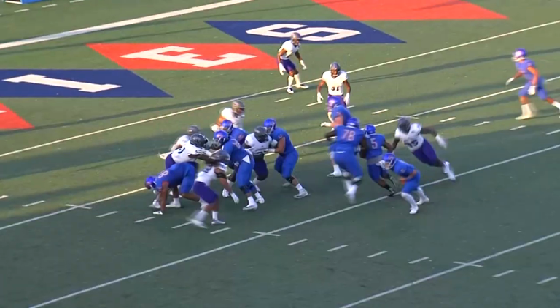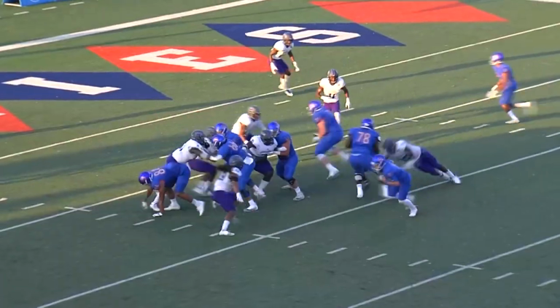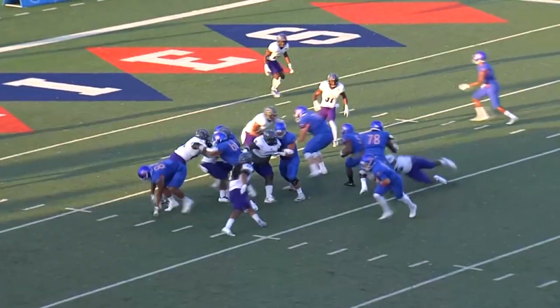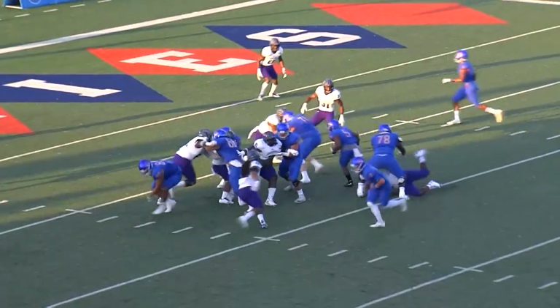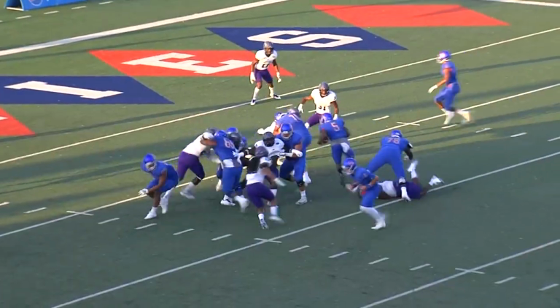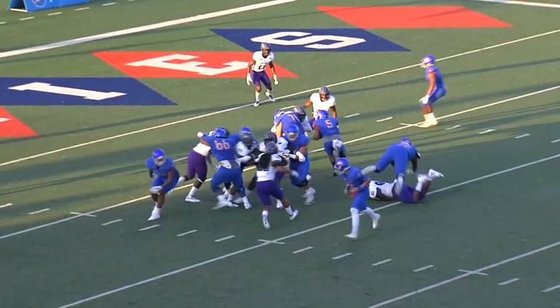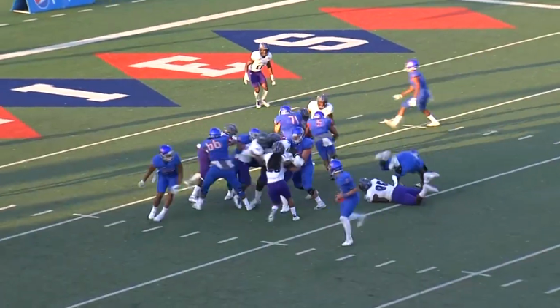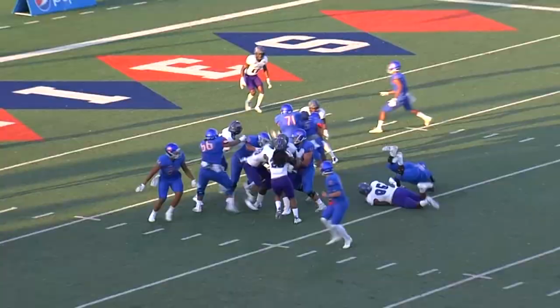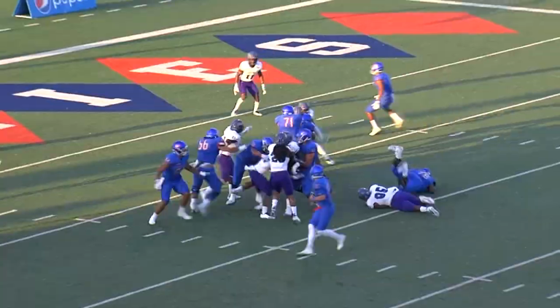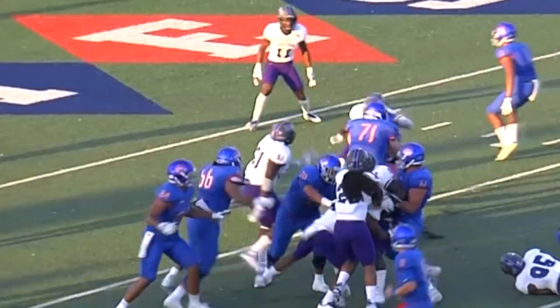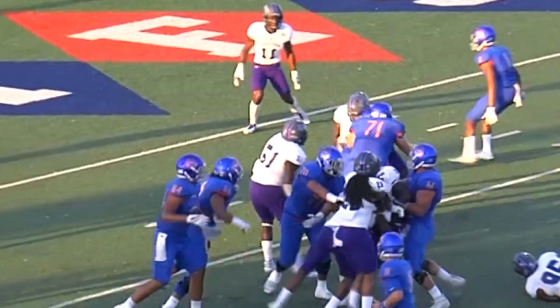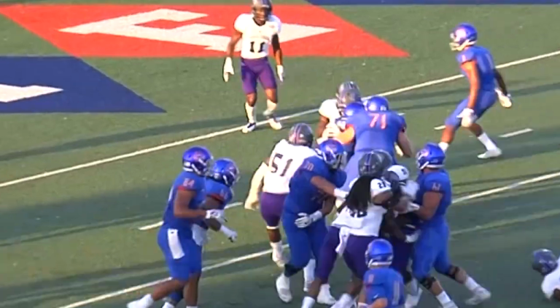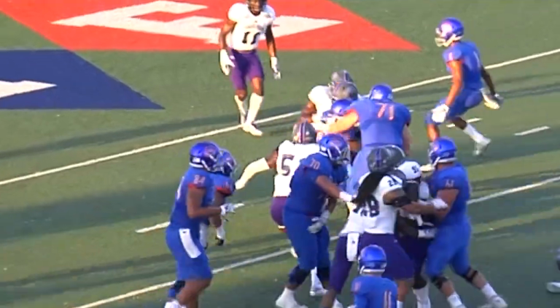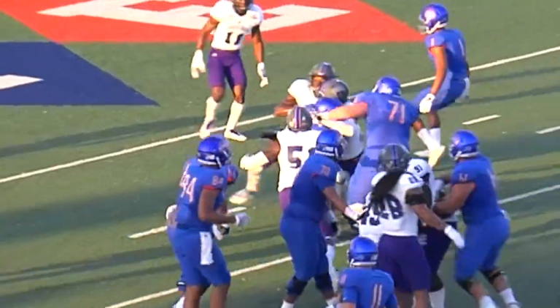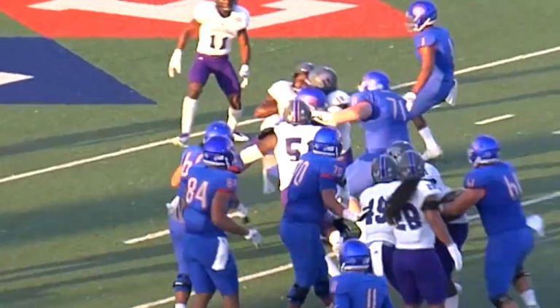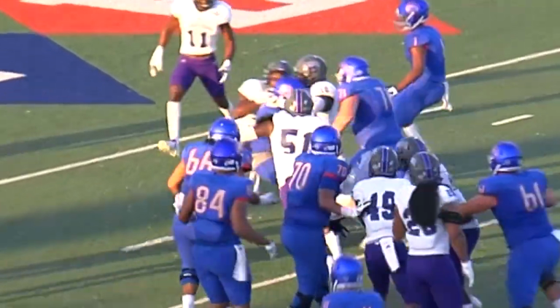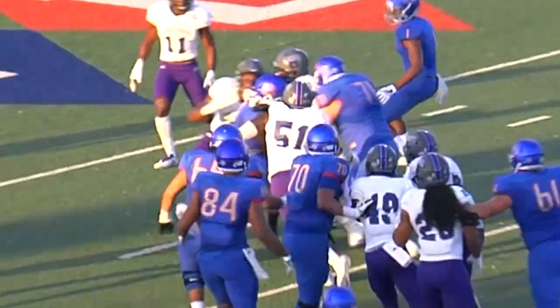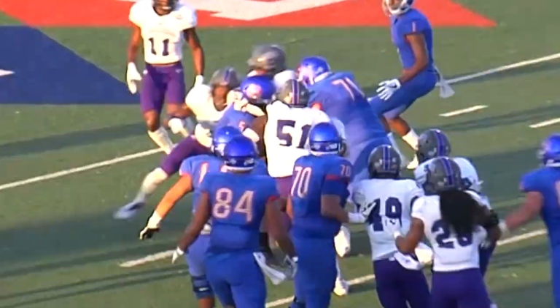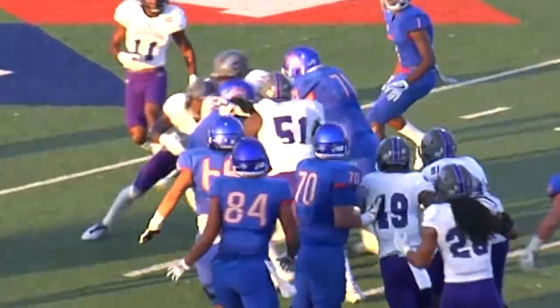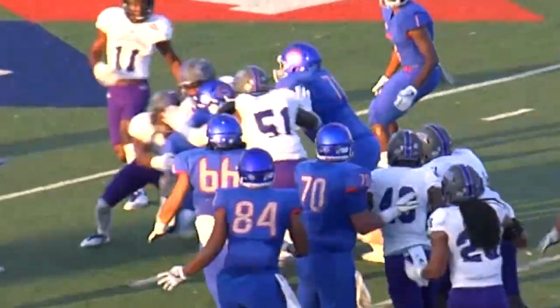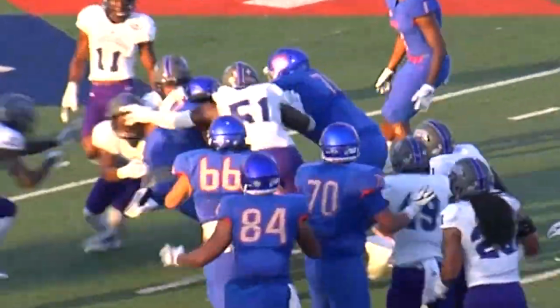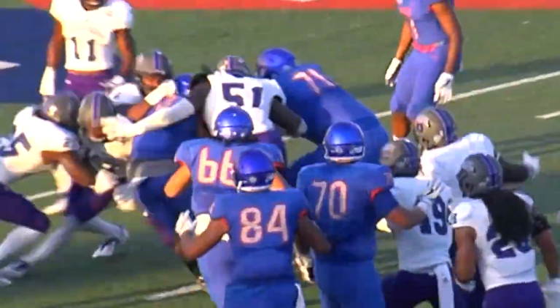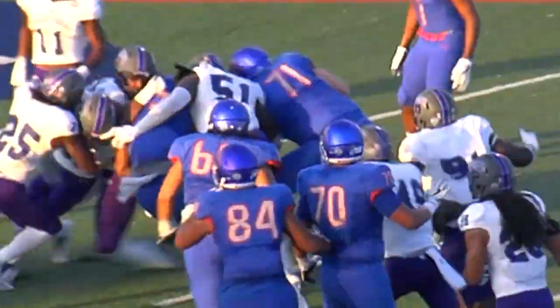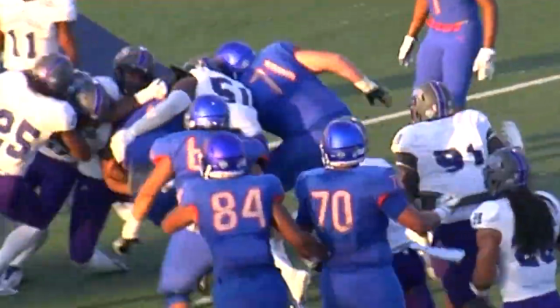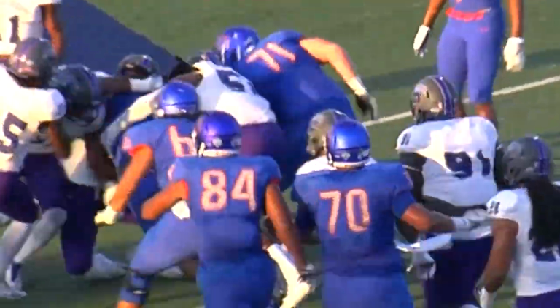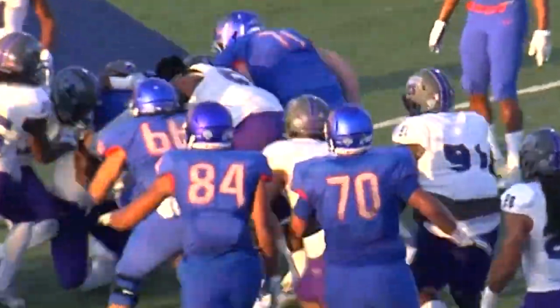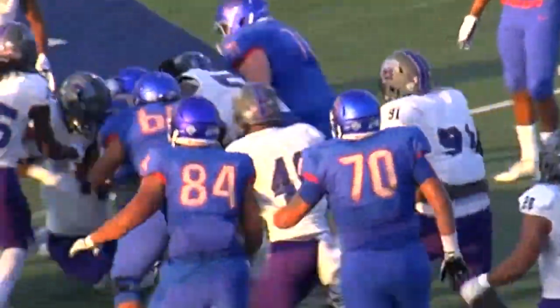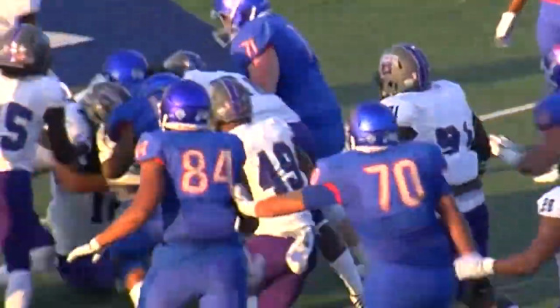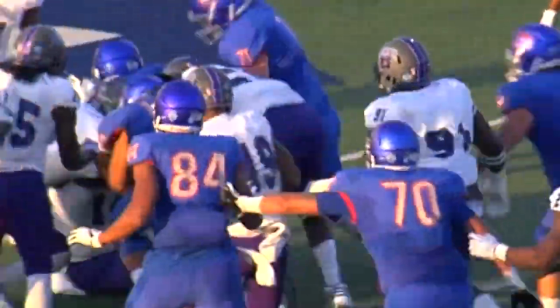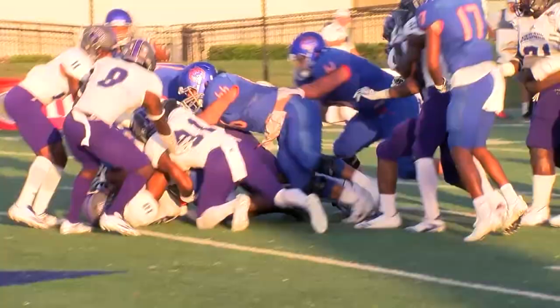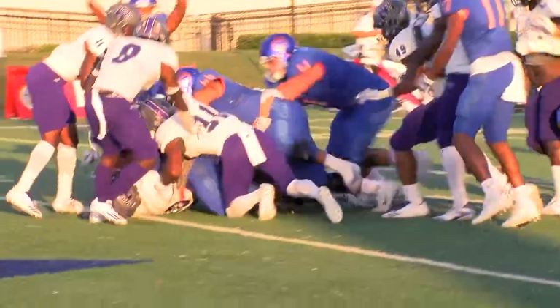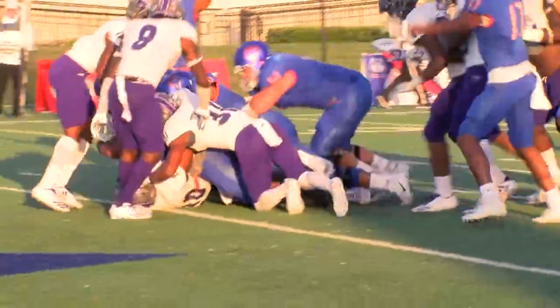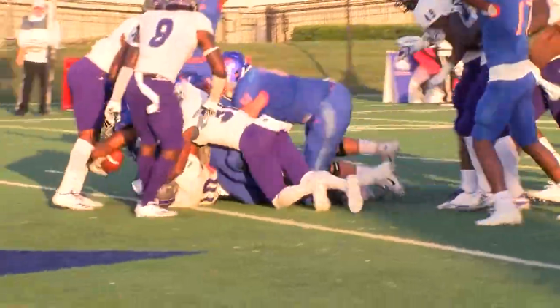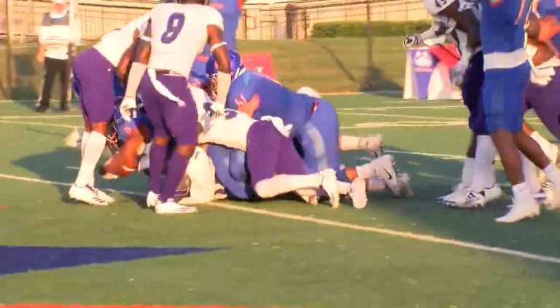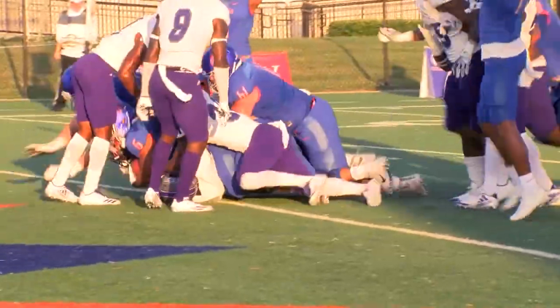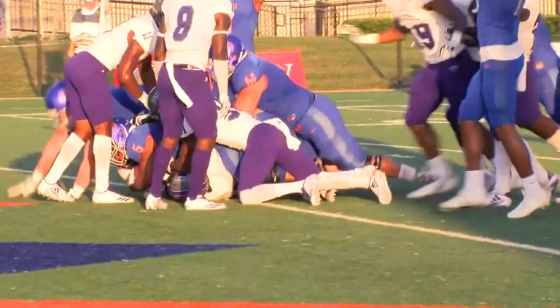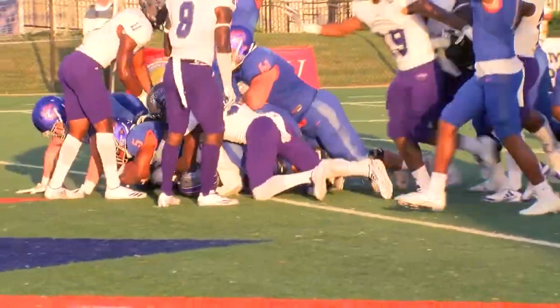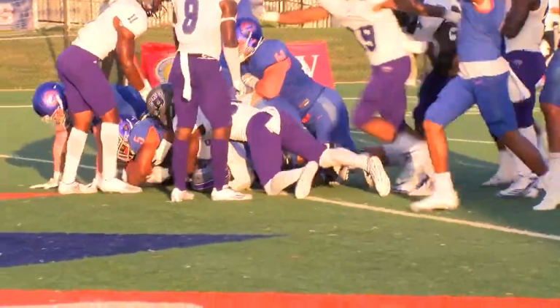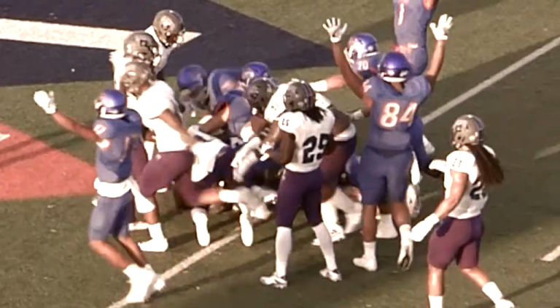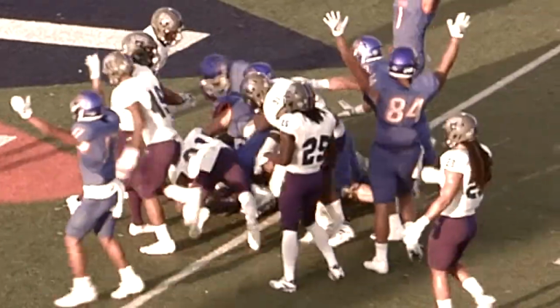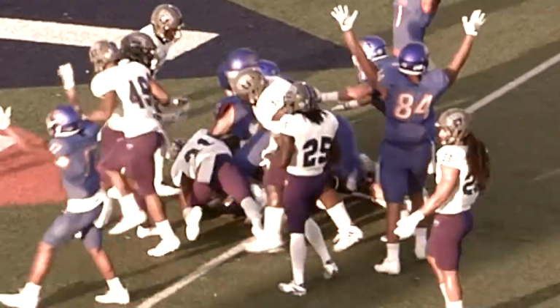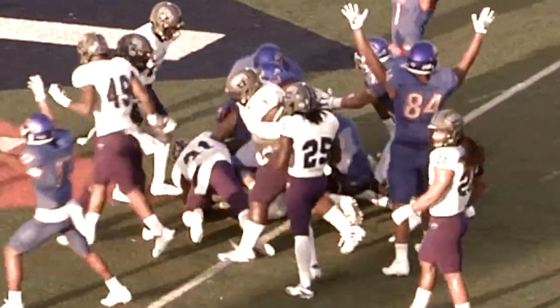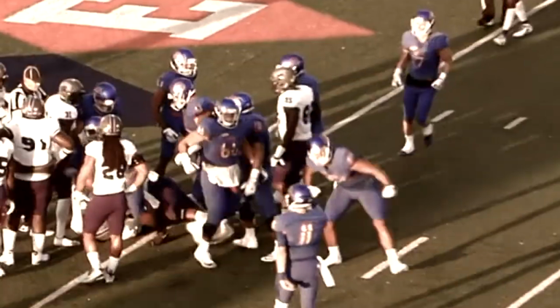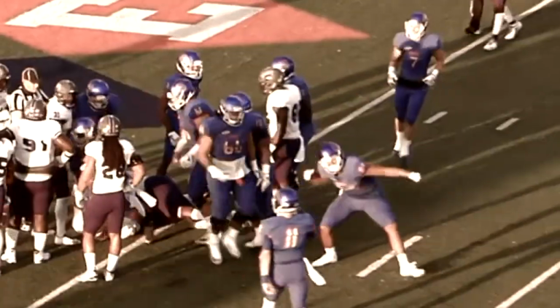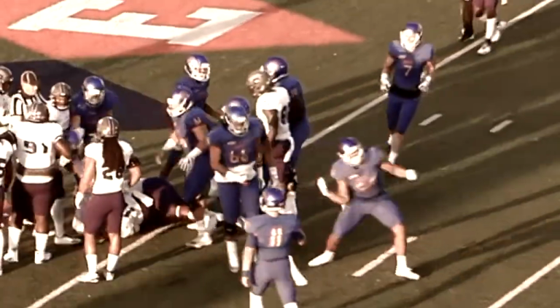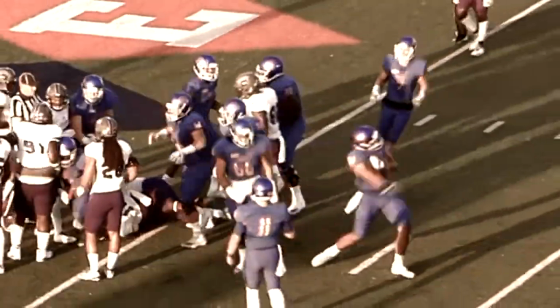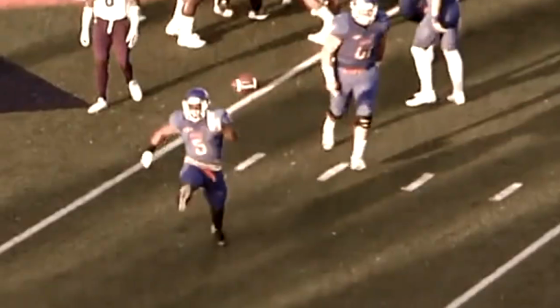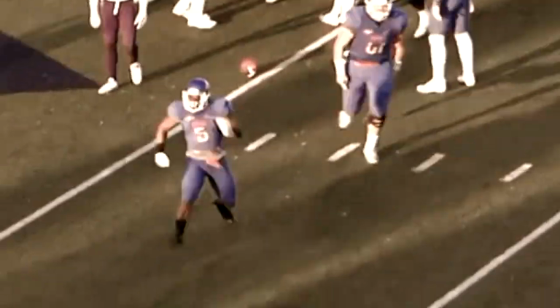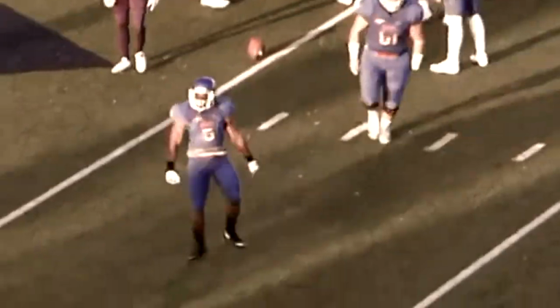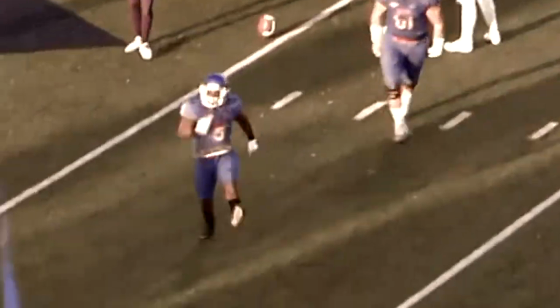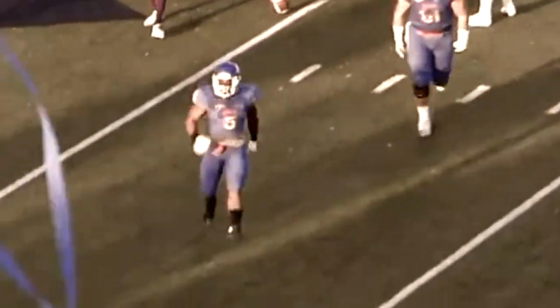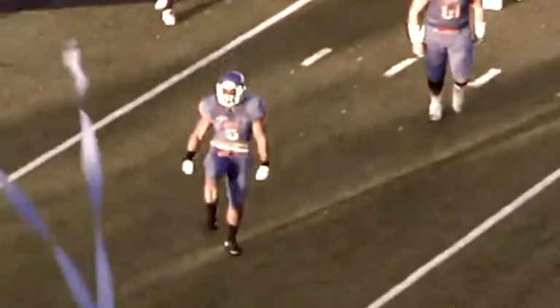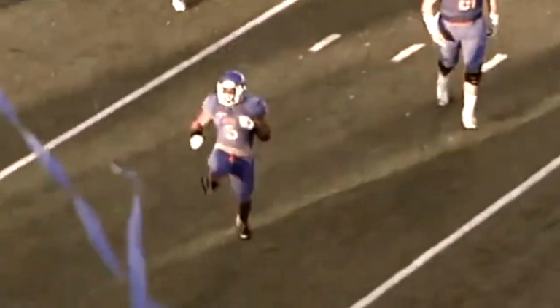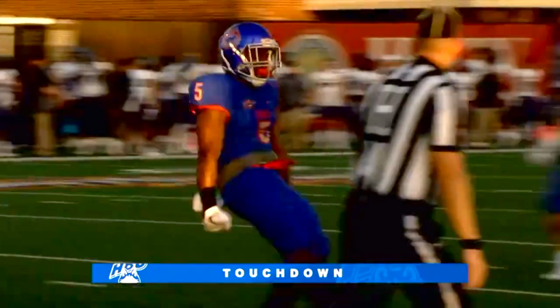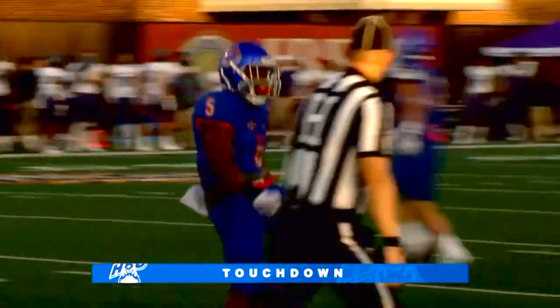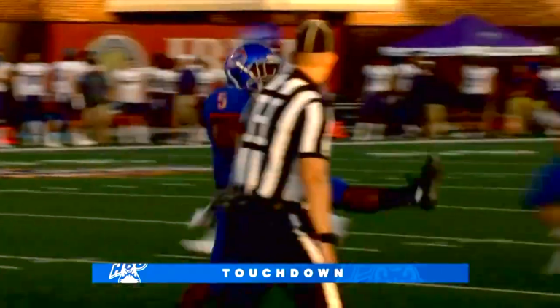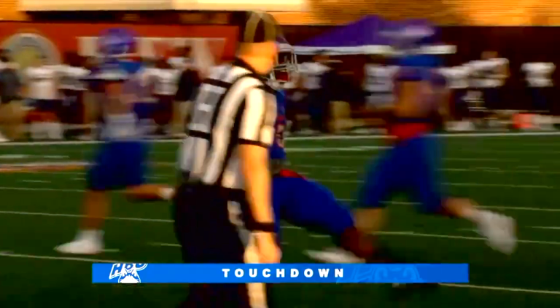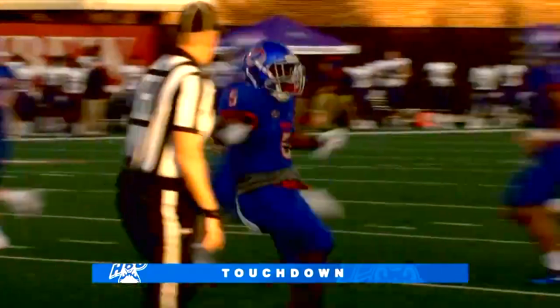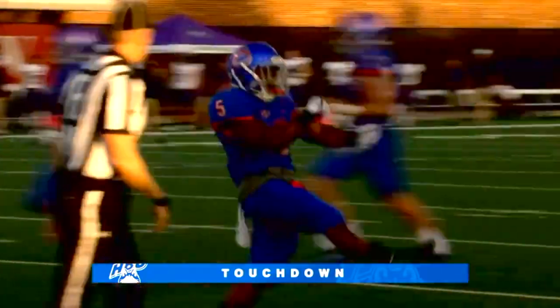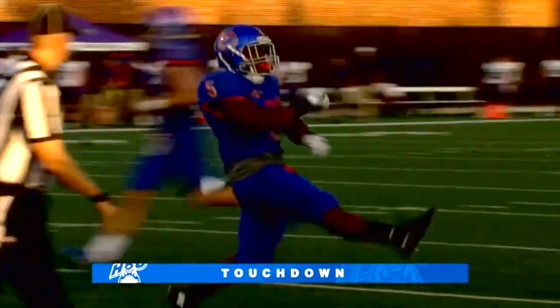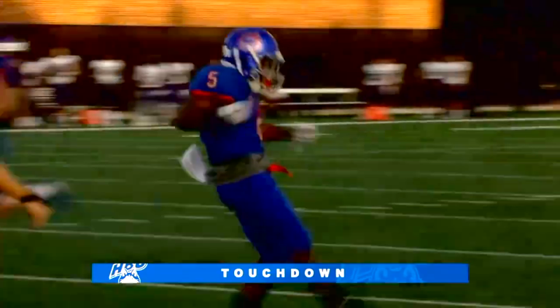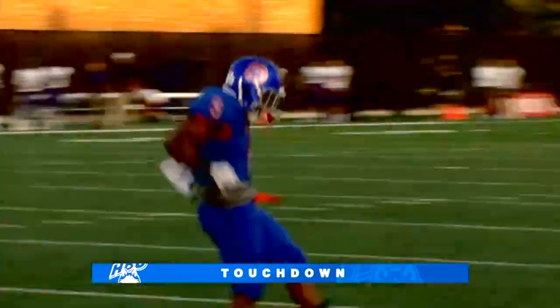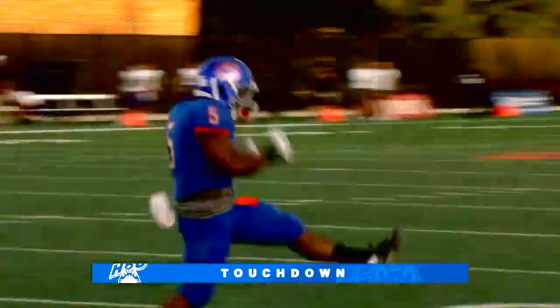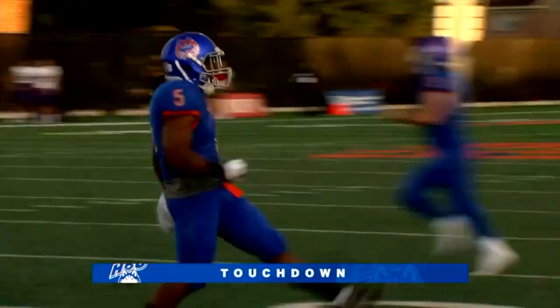Running play, and this is B.J. Kelly. What a run by B.J. Kelly, and he is fired up, look at it folks.